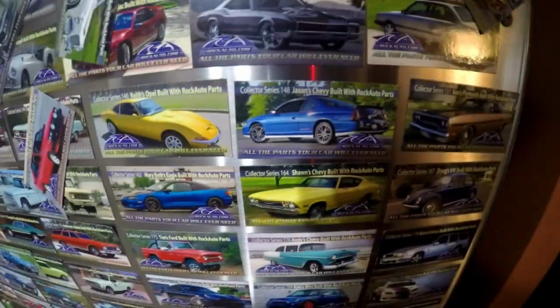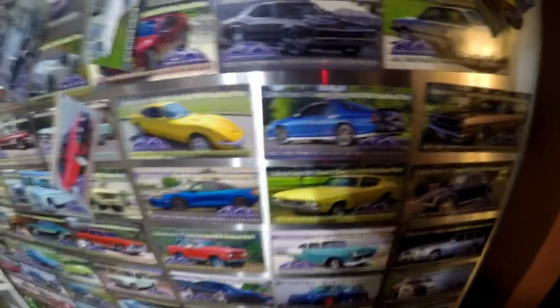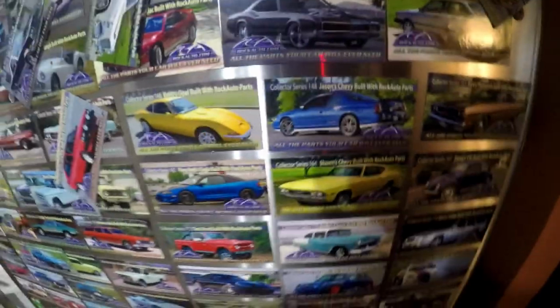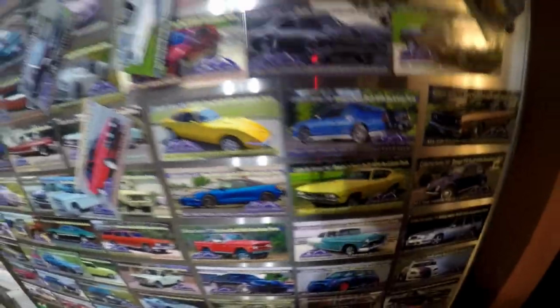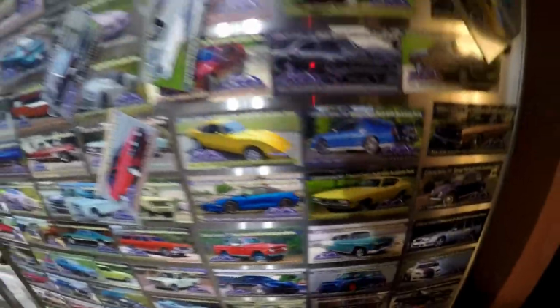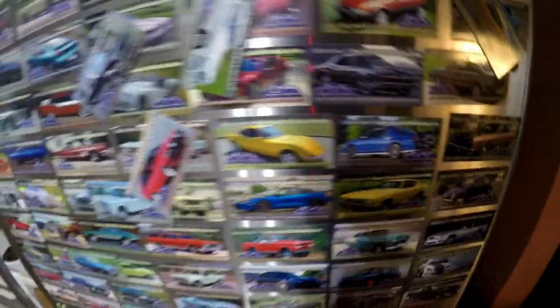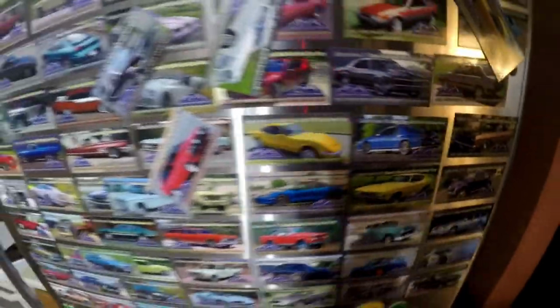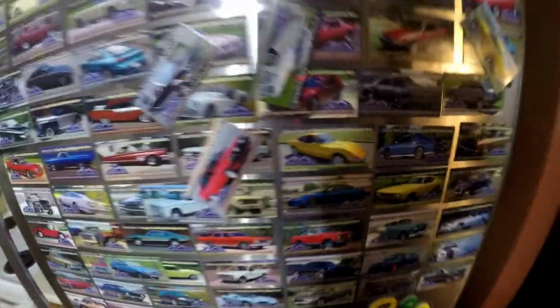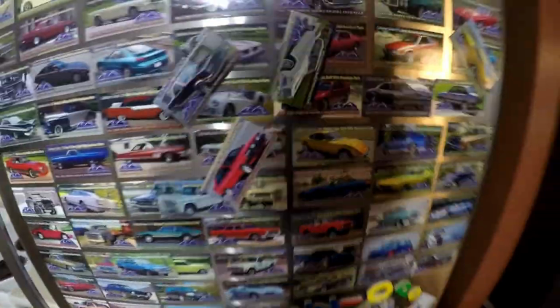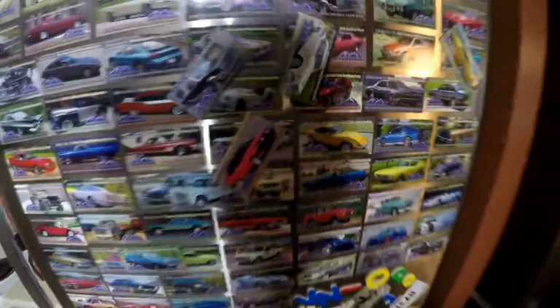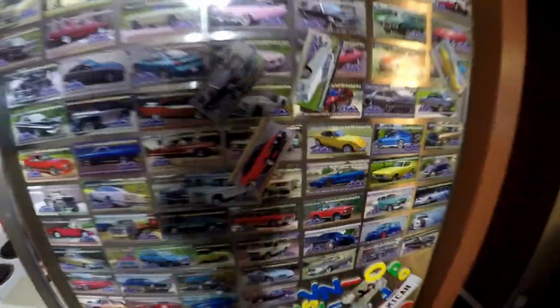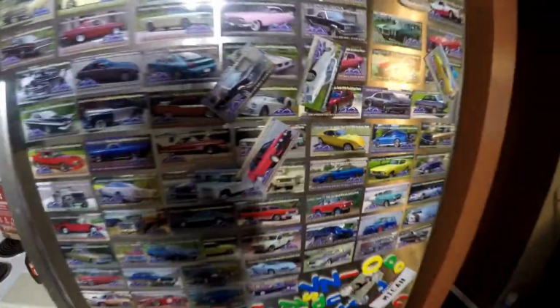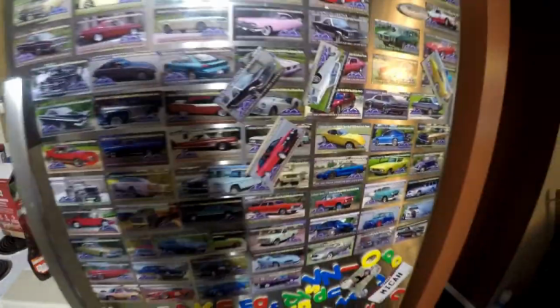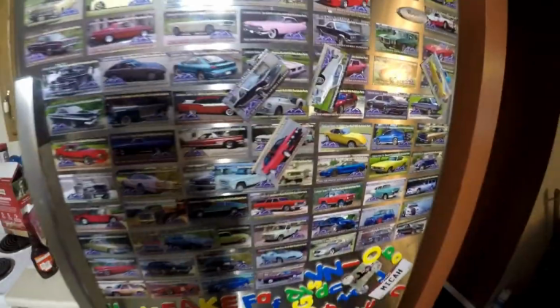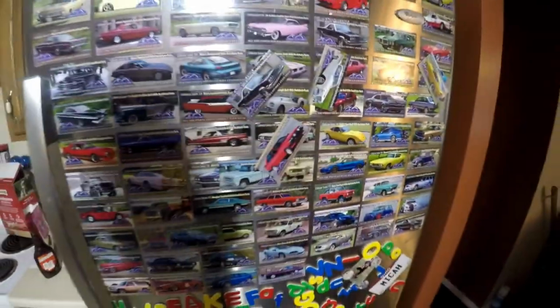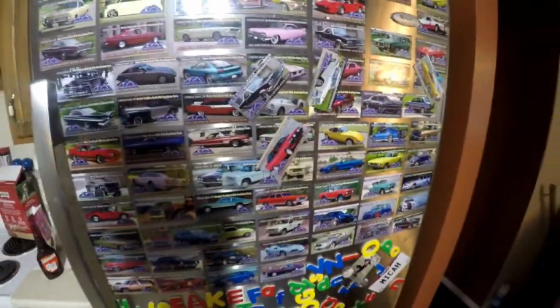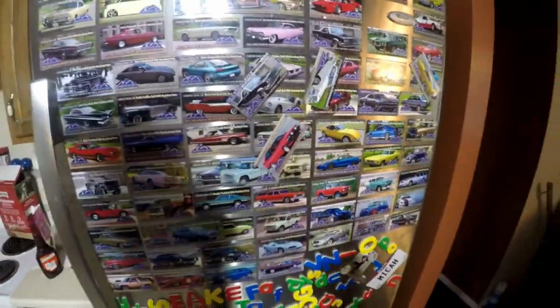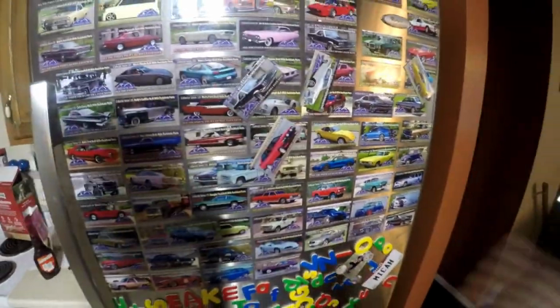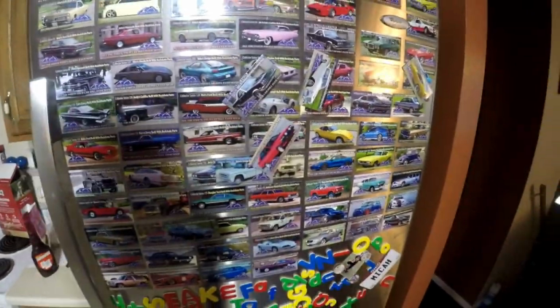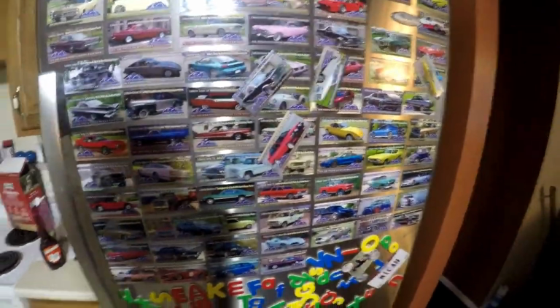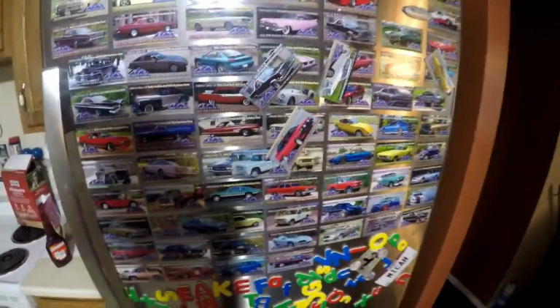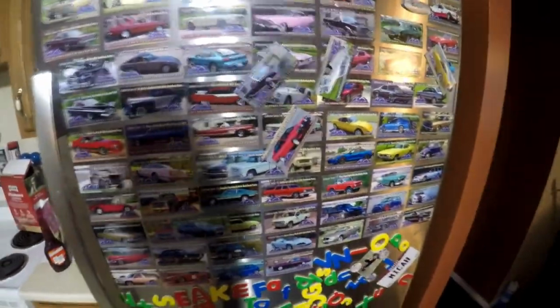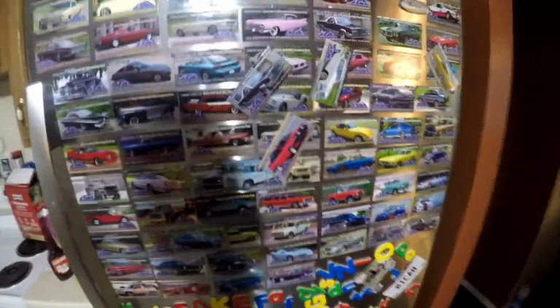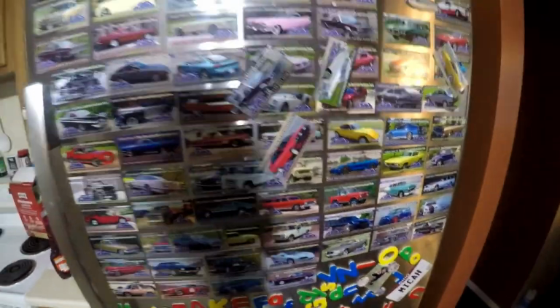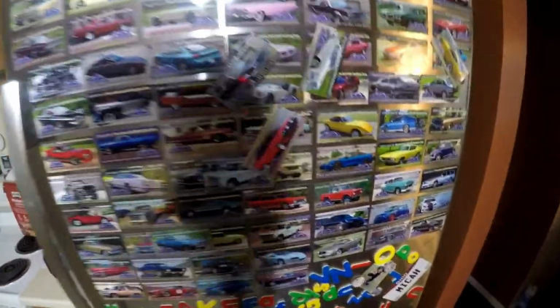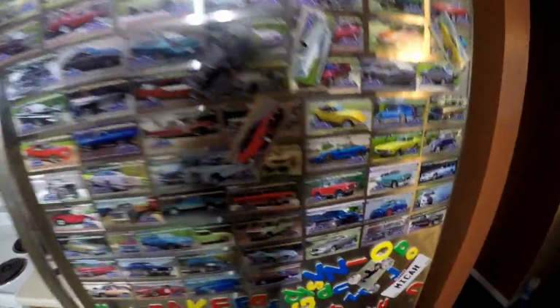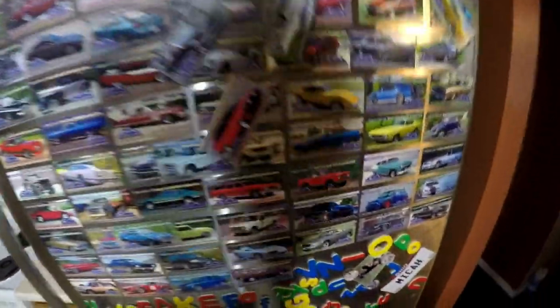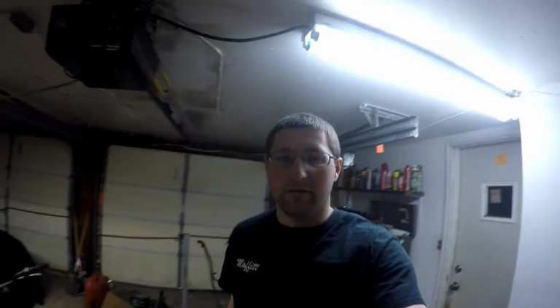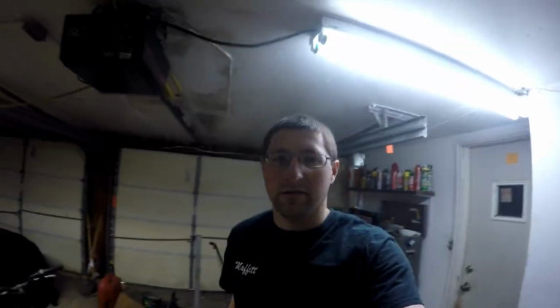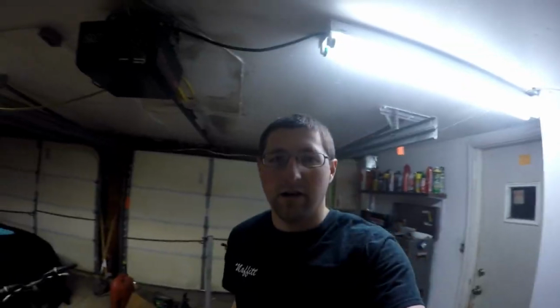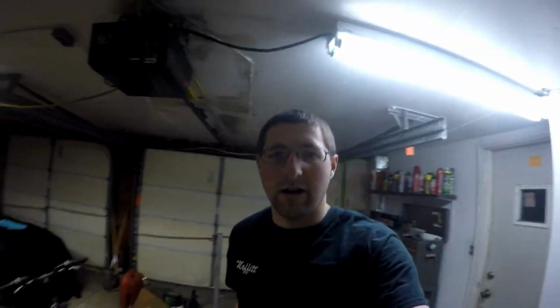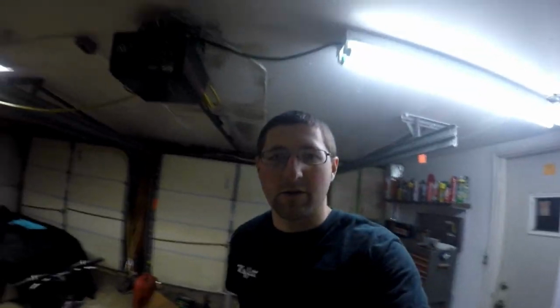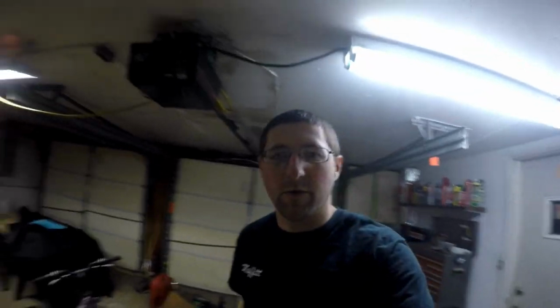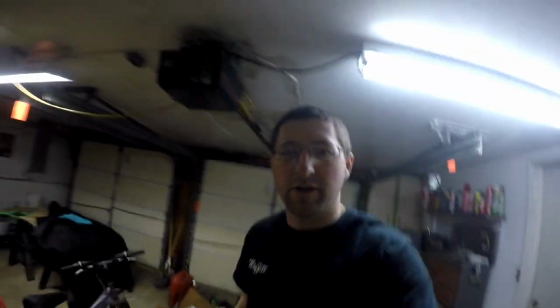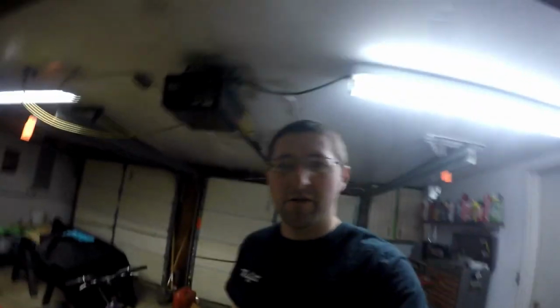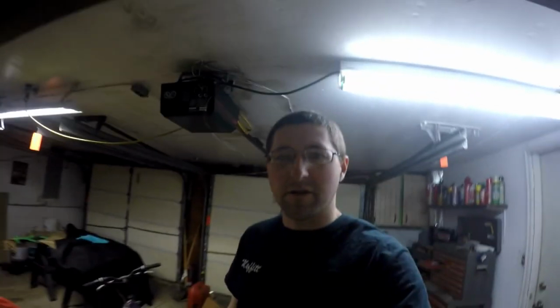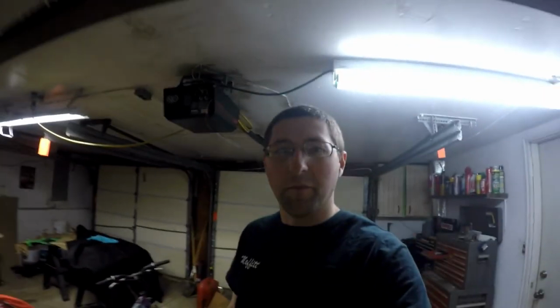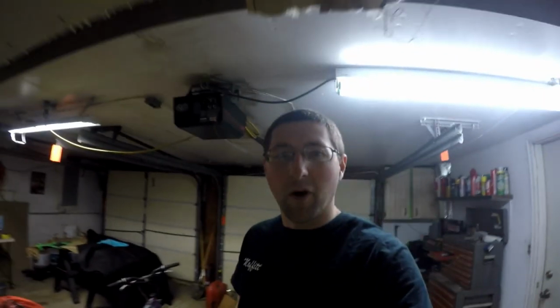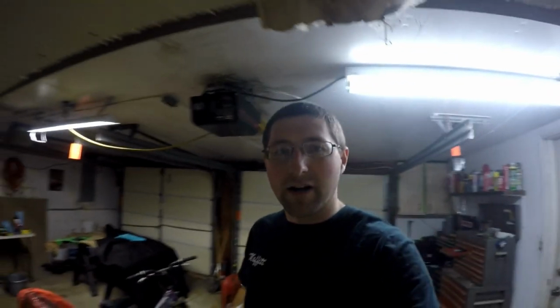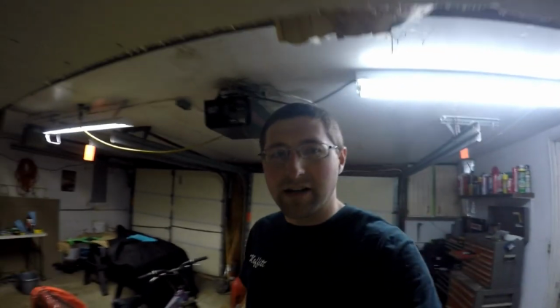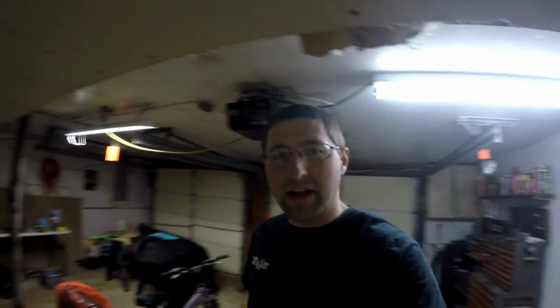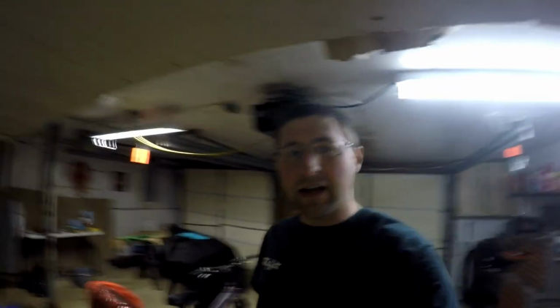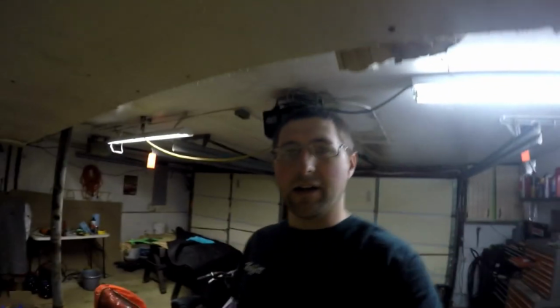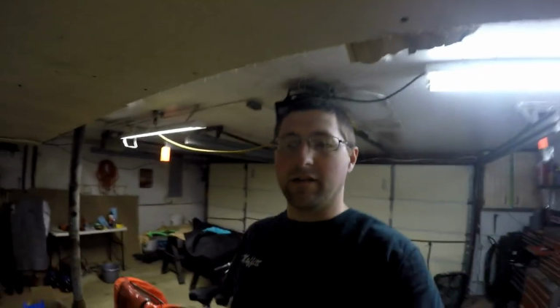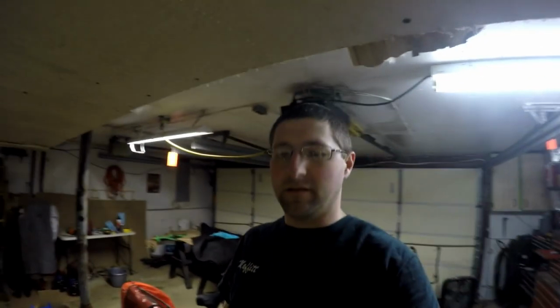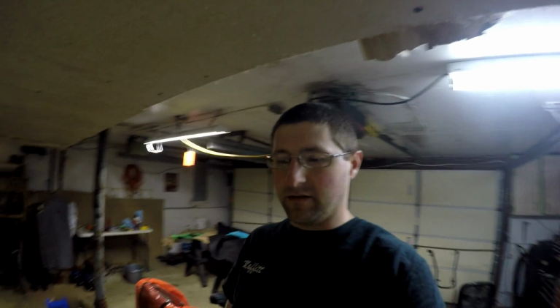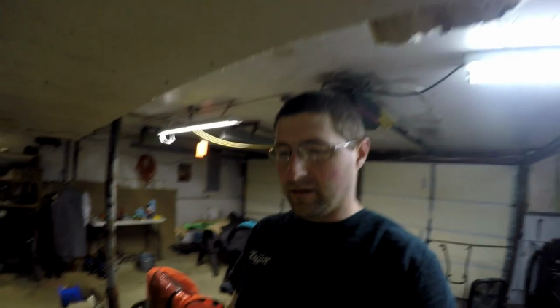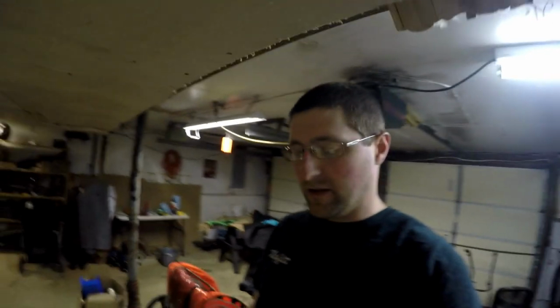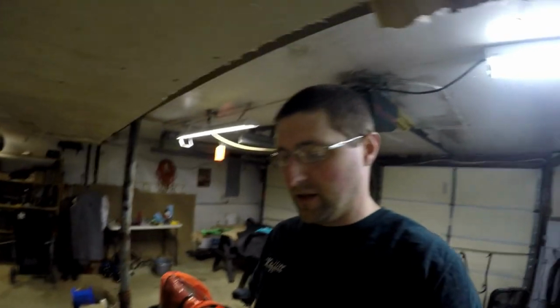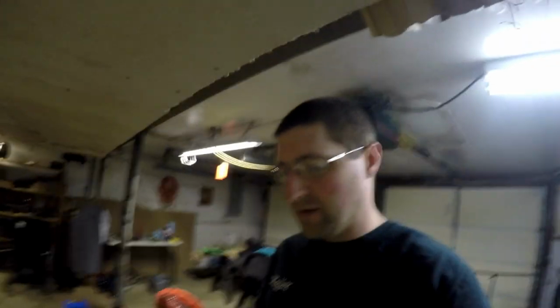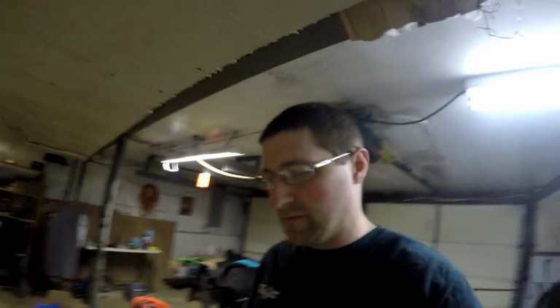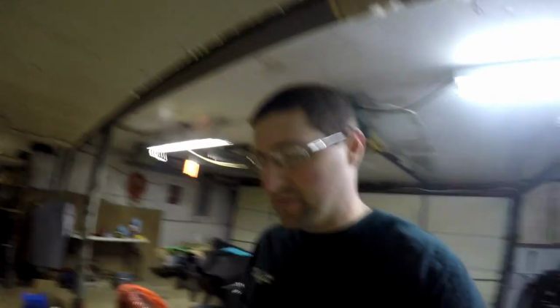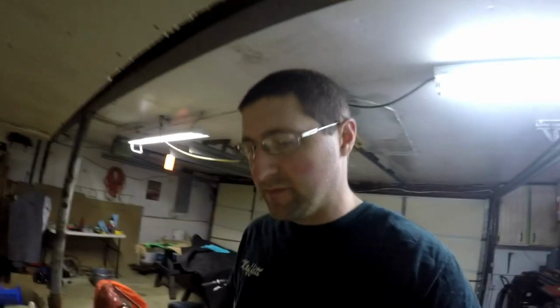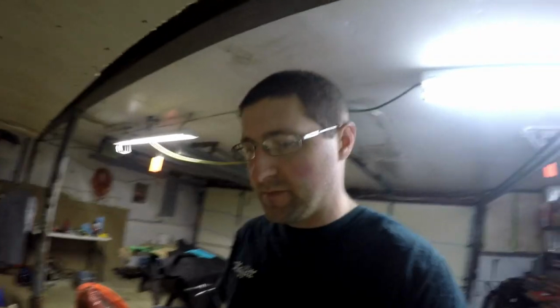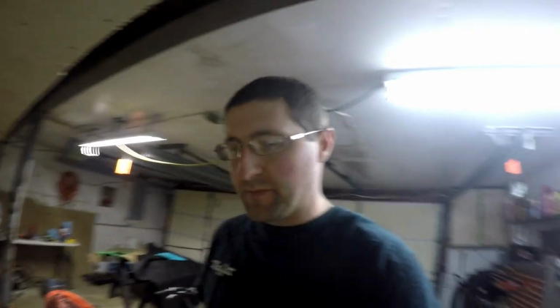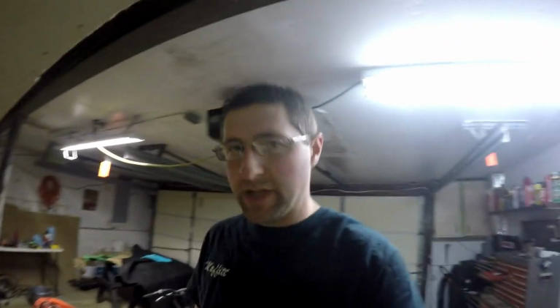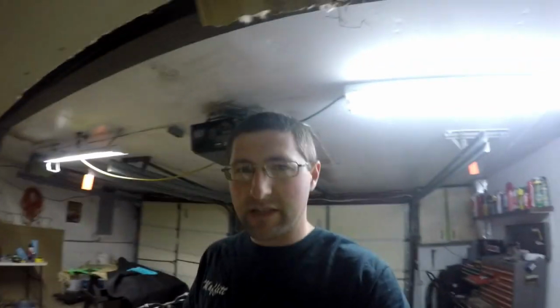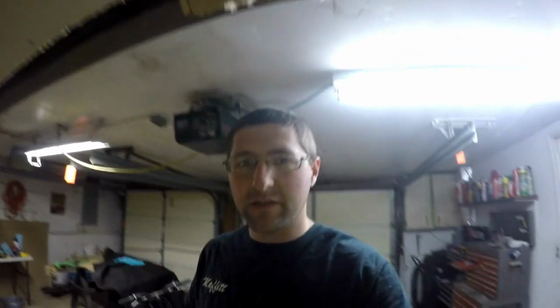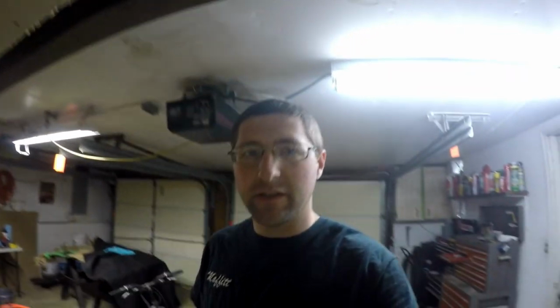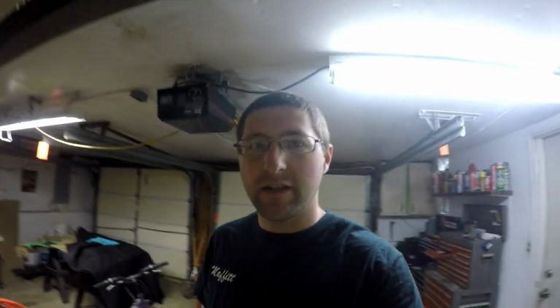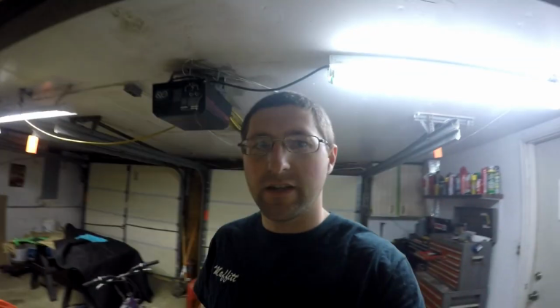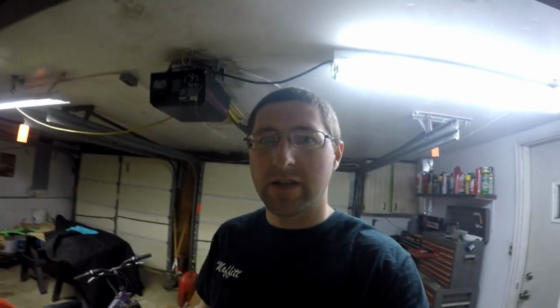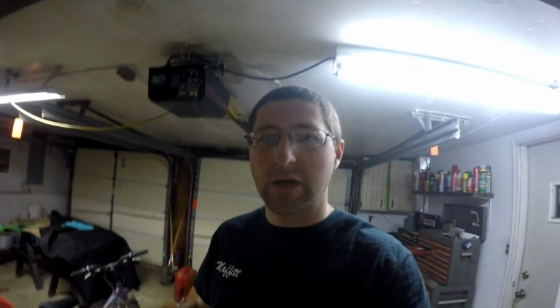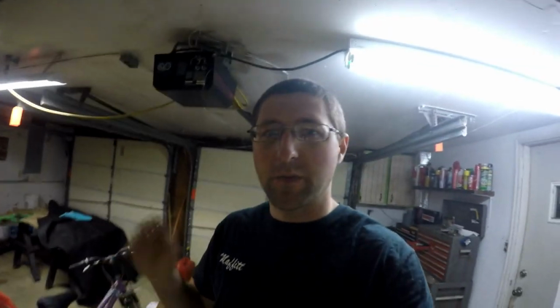Right here is buddy Jason, local in Ohio — got his Monte Carlo on one. All right, so we're gonna do some work today.